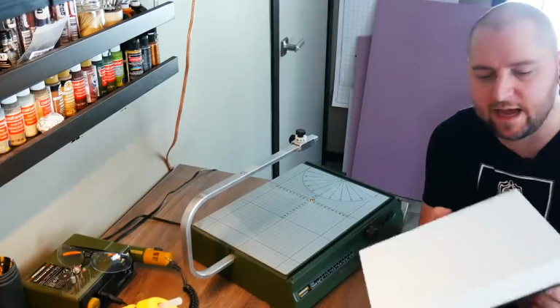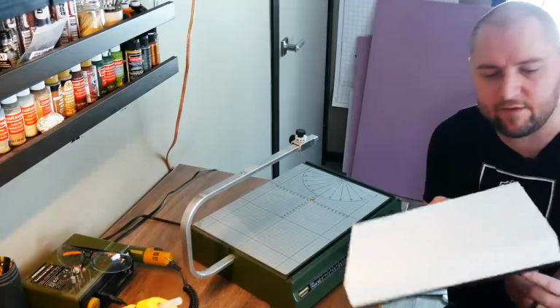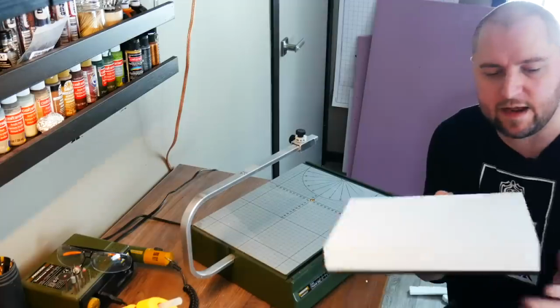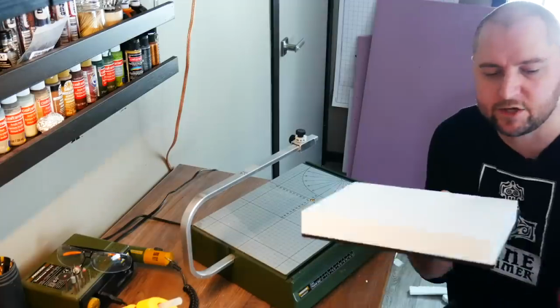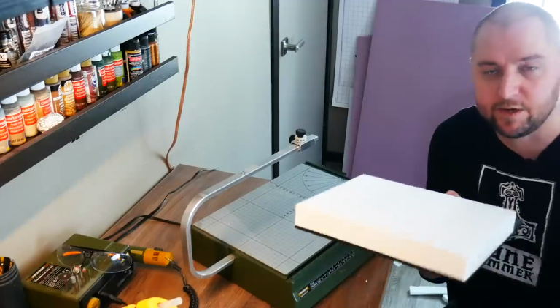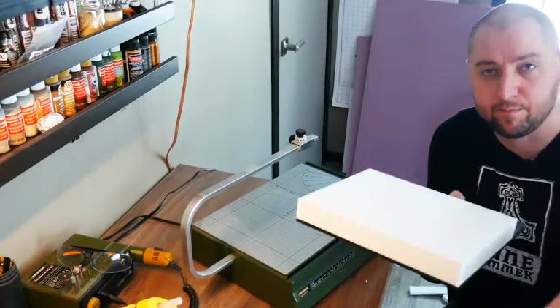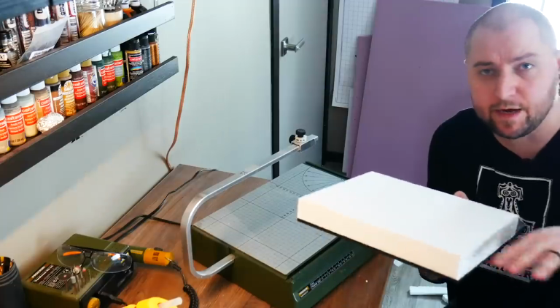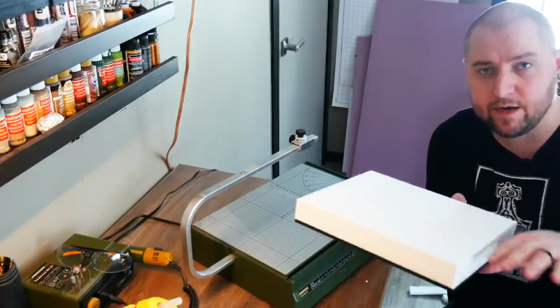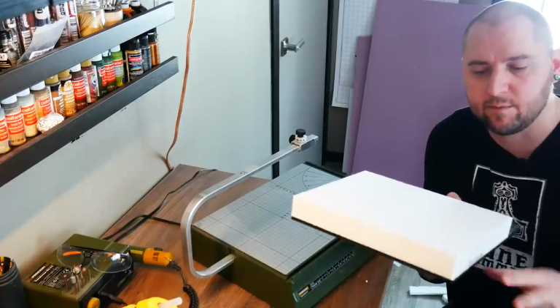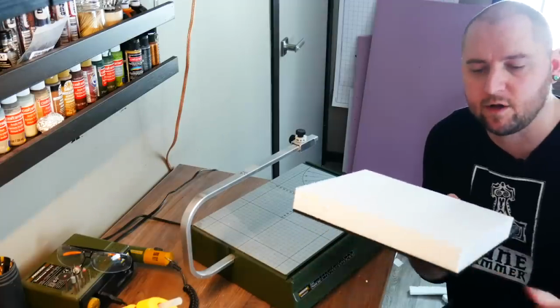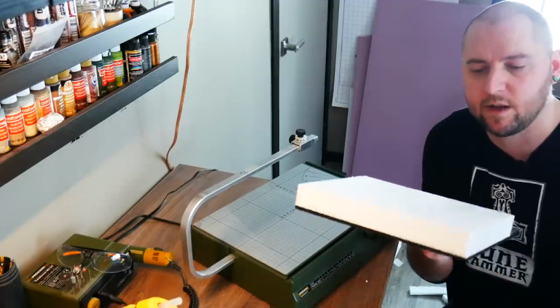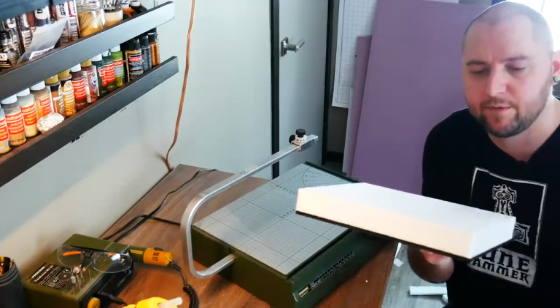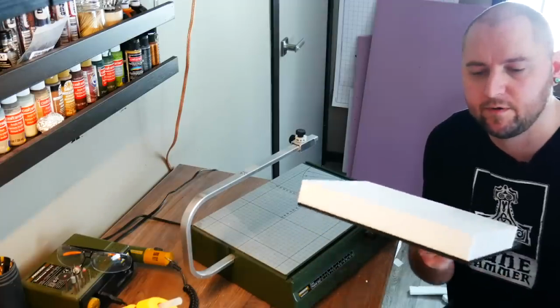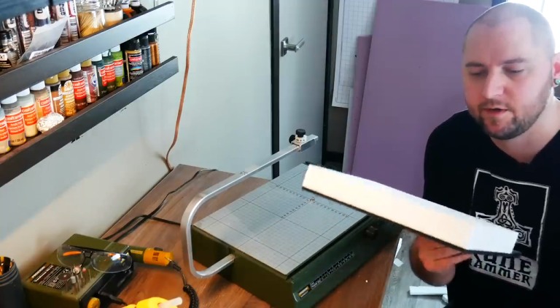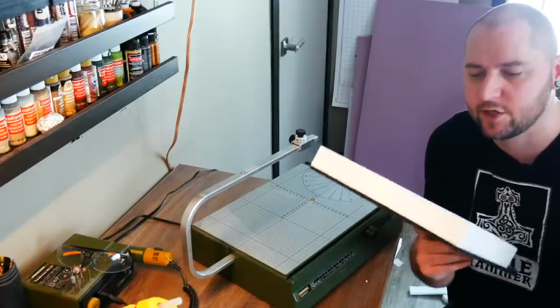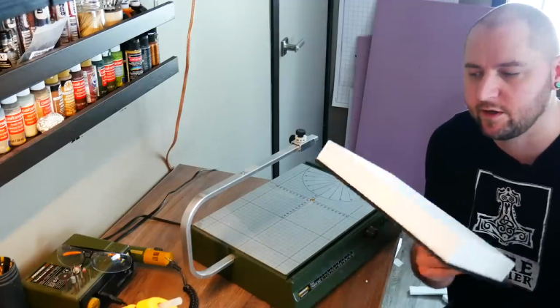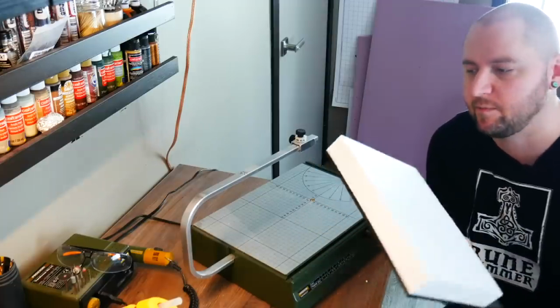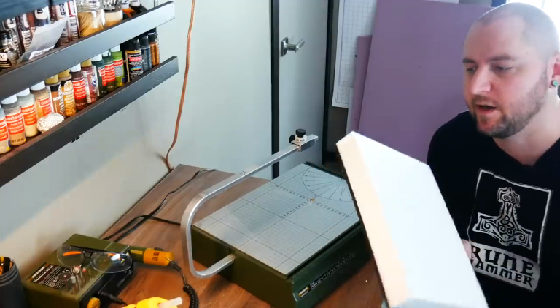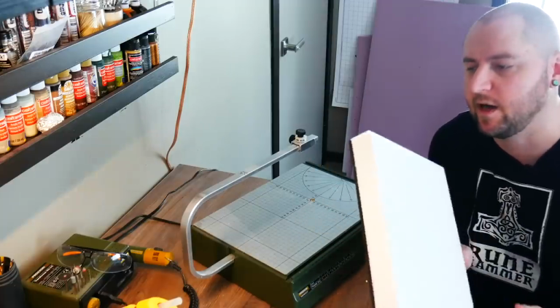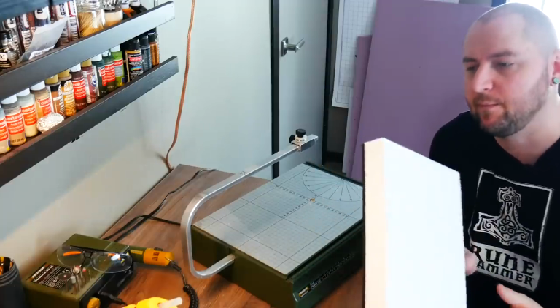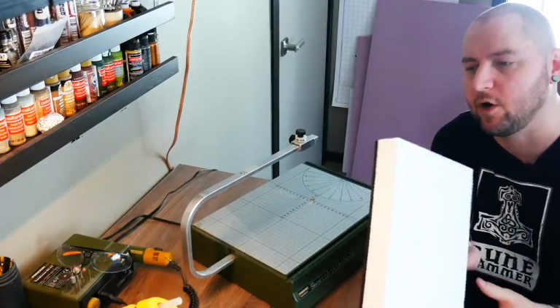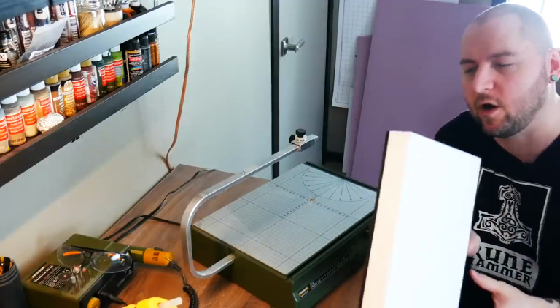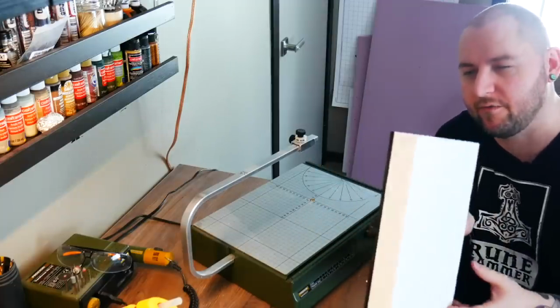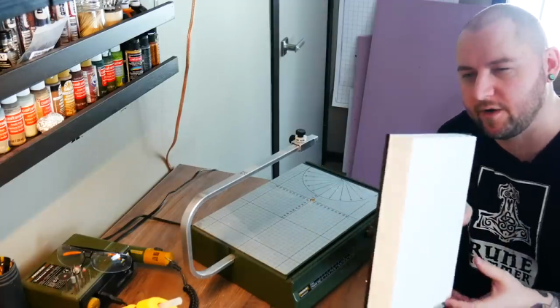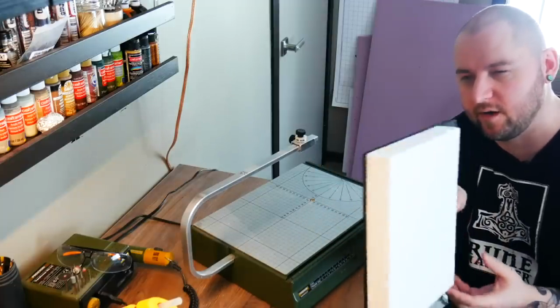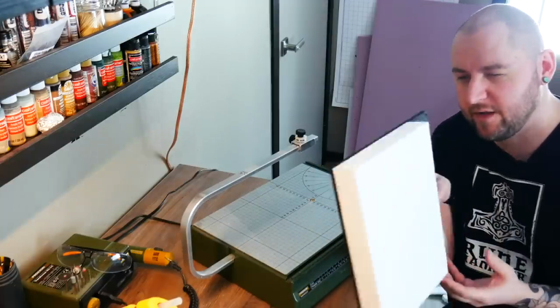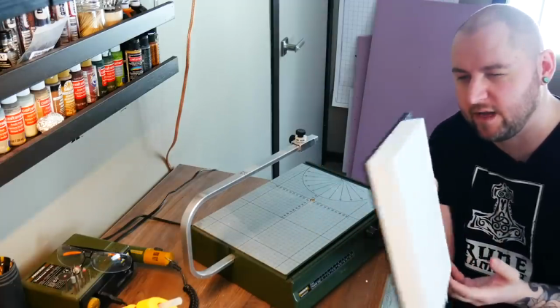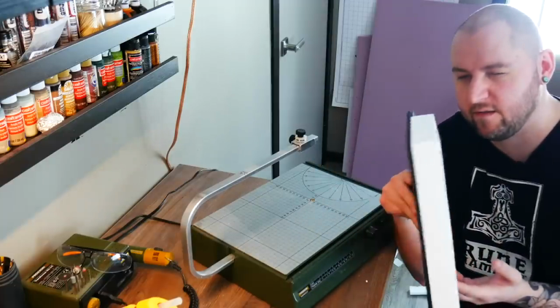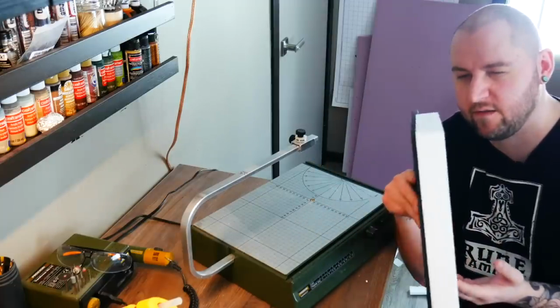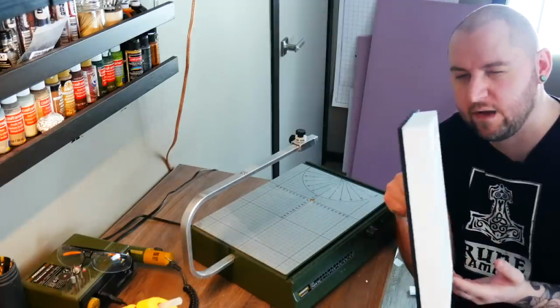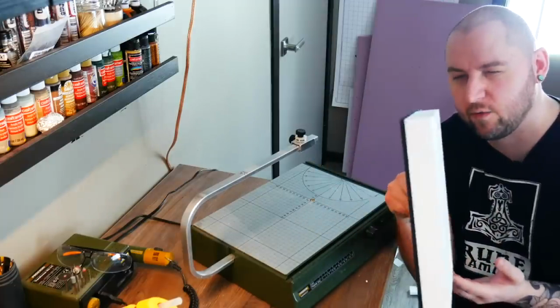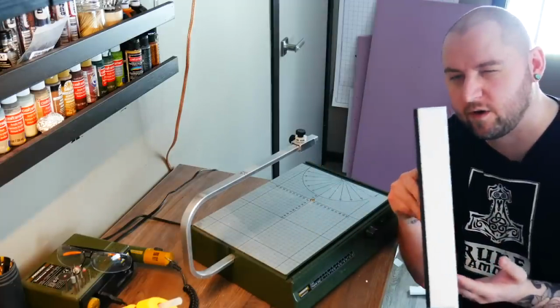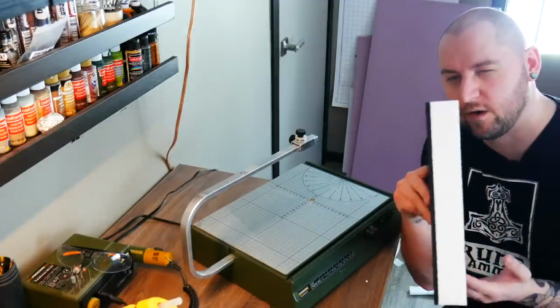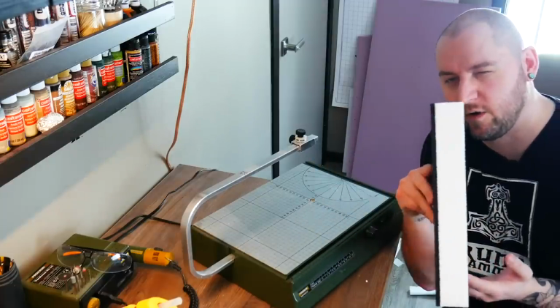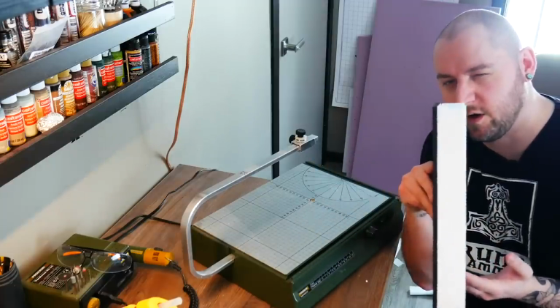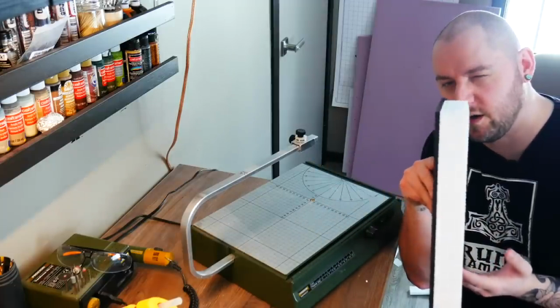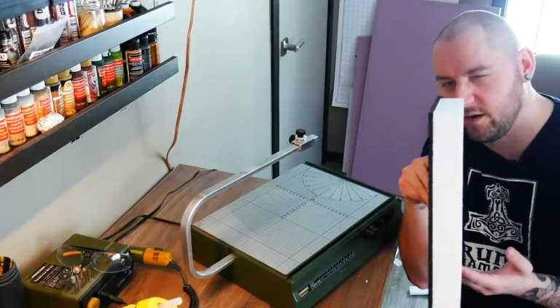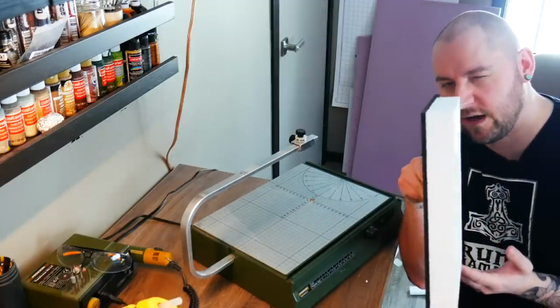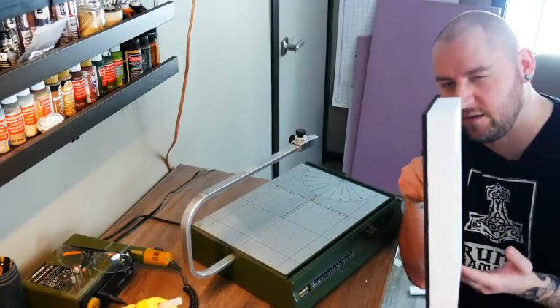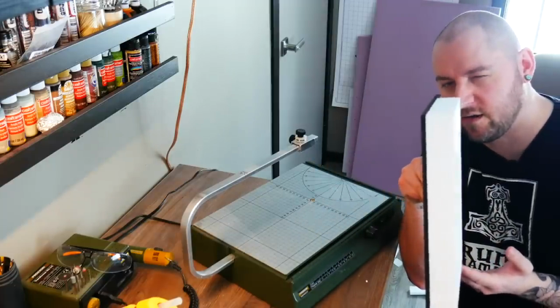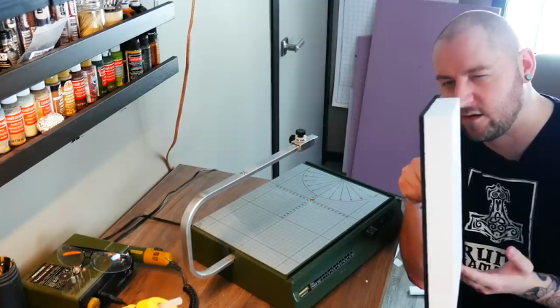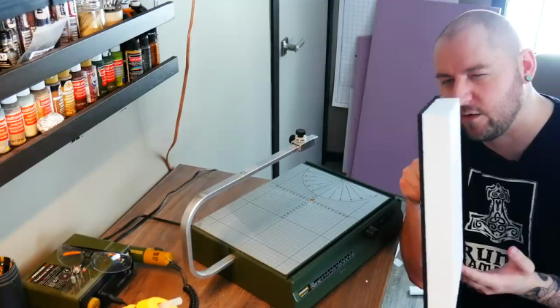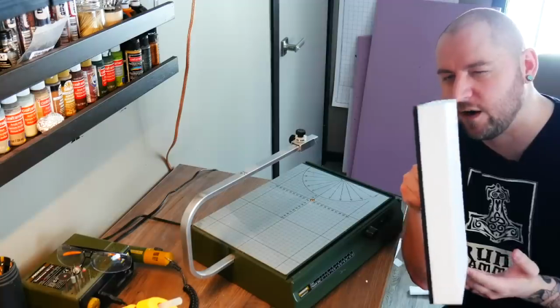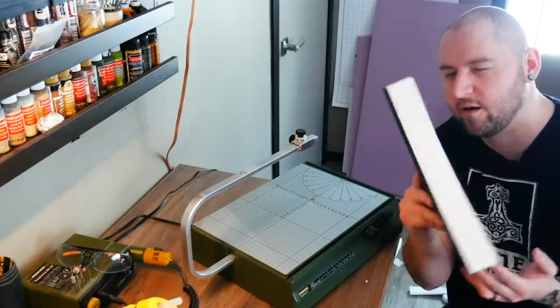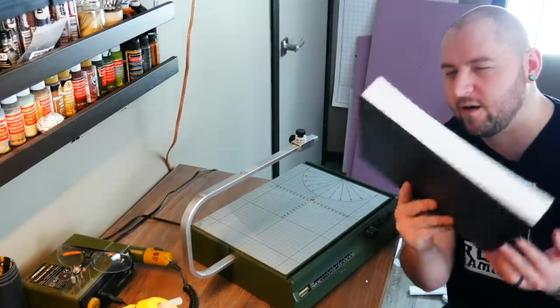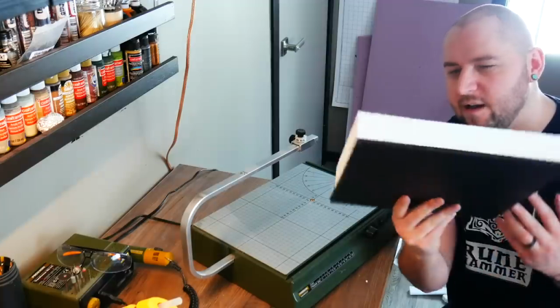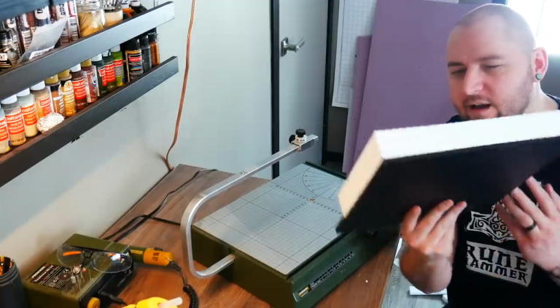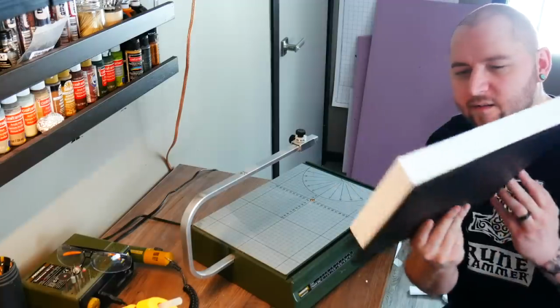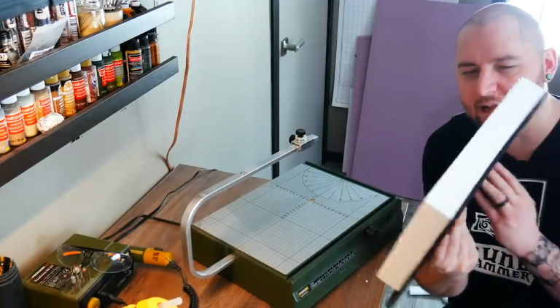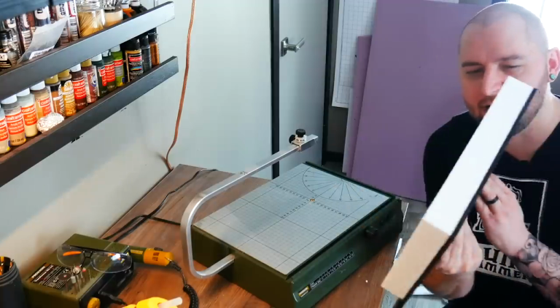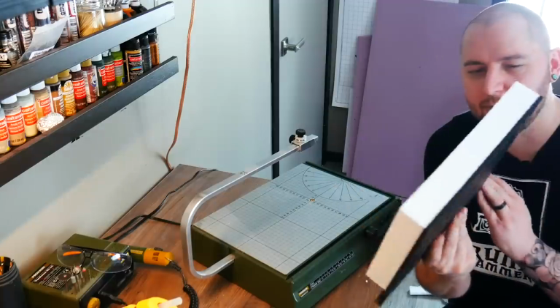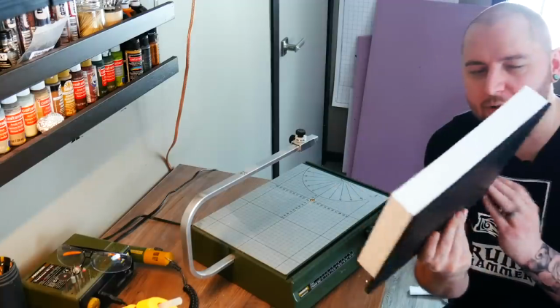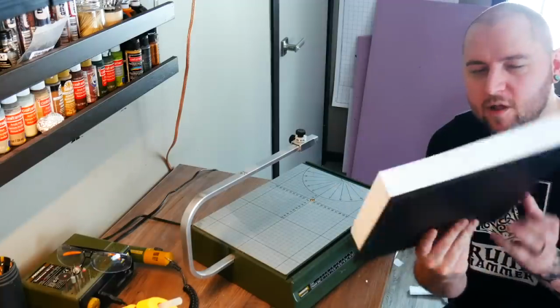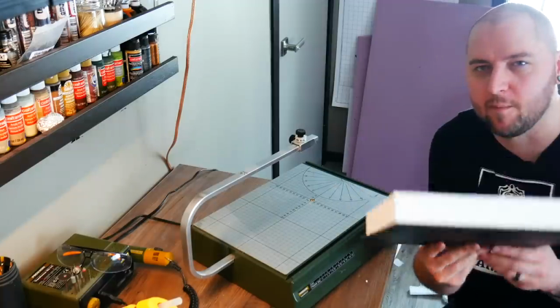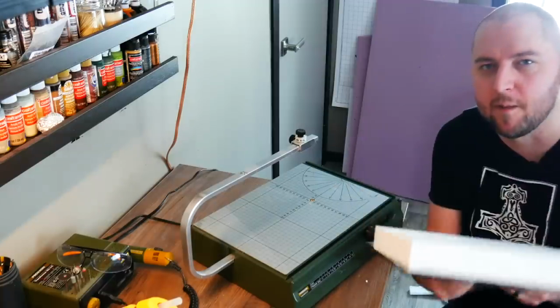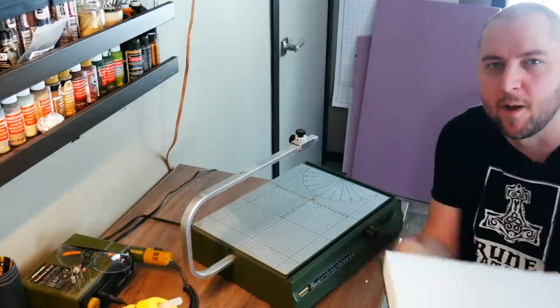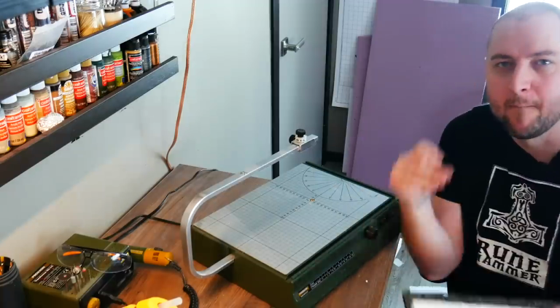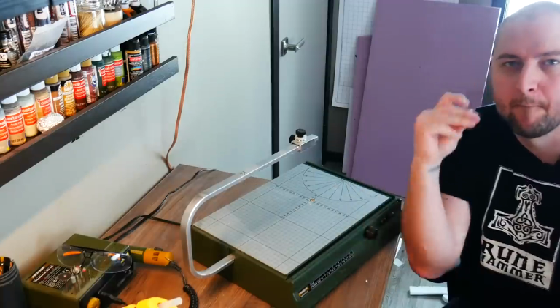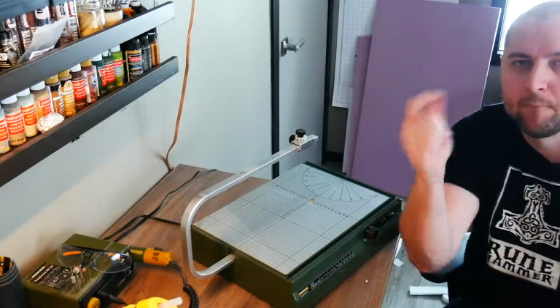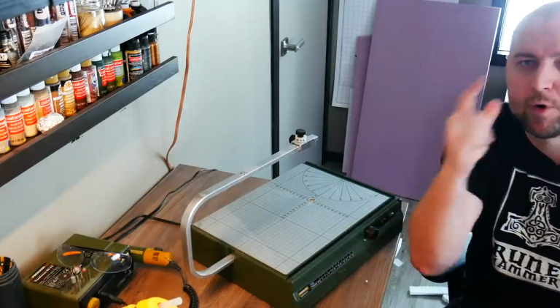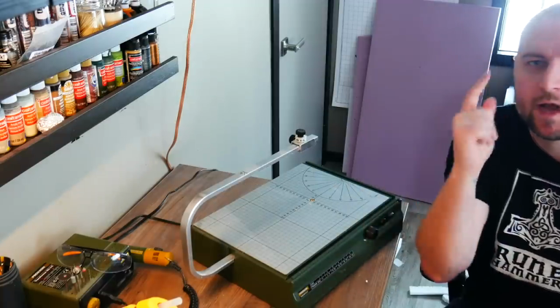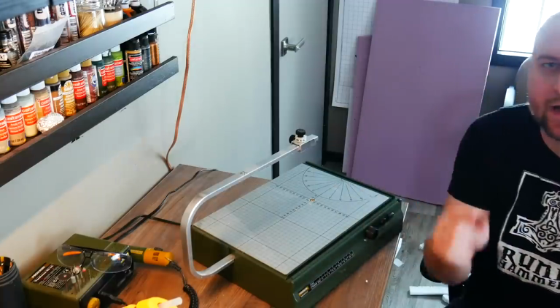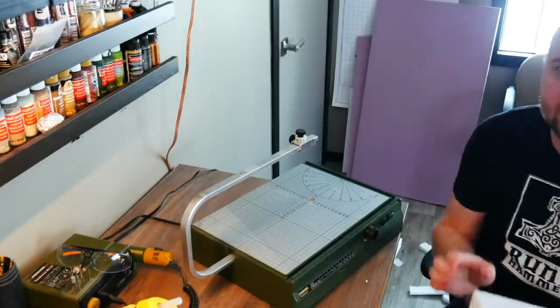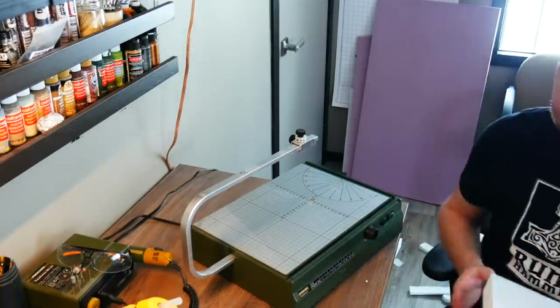With MDF flat on the table, low temperature, taking my time, I am left with perfect pieces — nice and square, nice and plumb. Booyakasha.